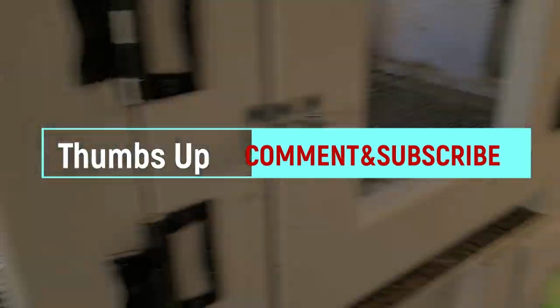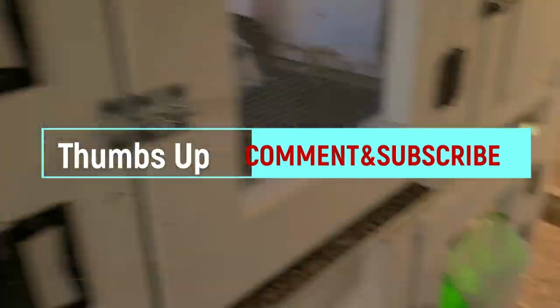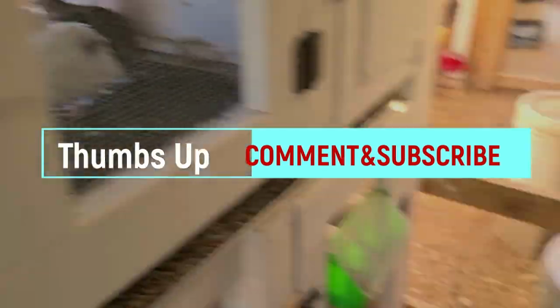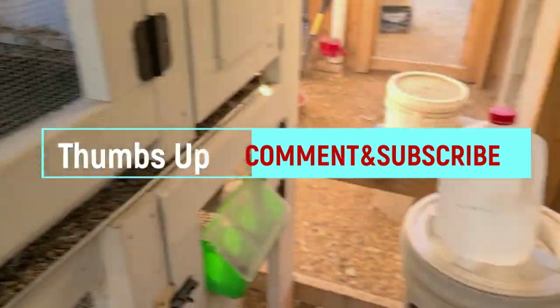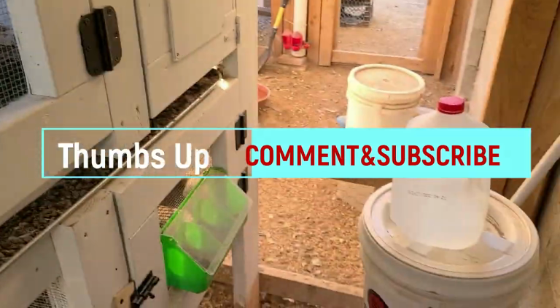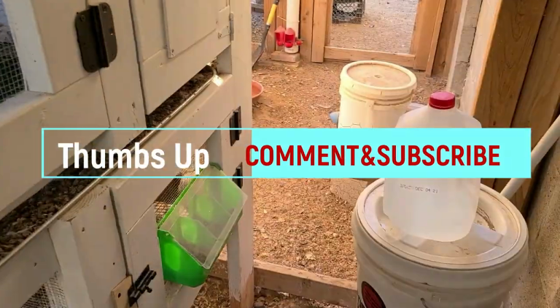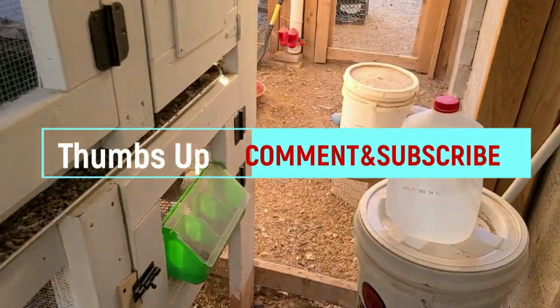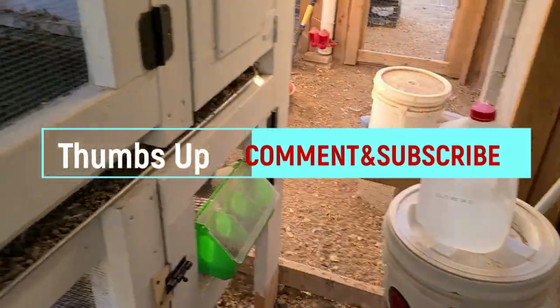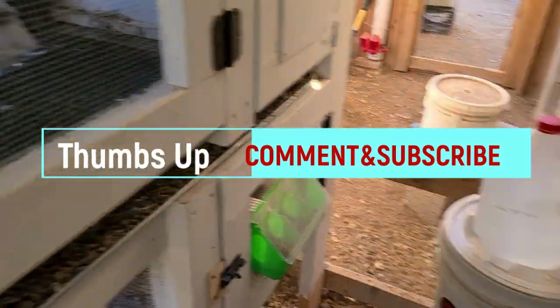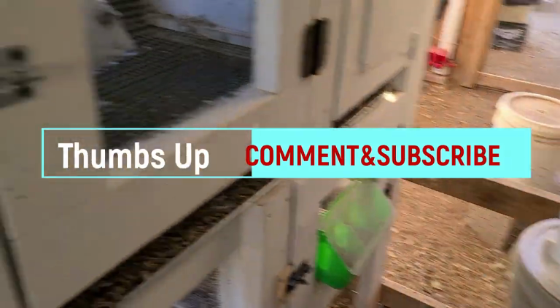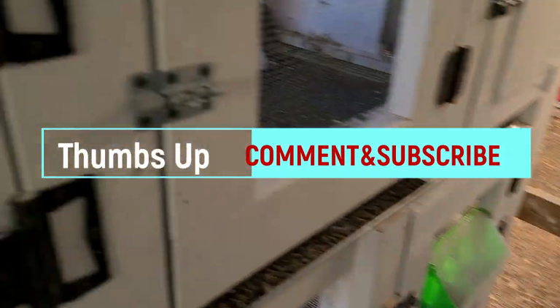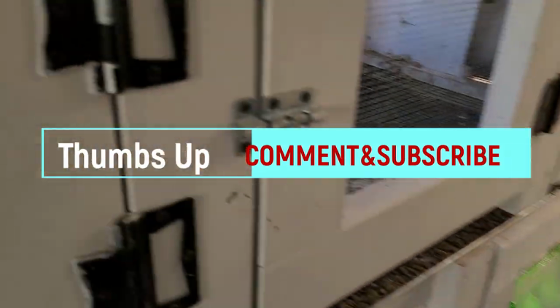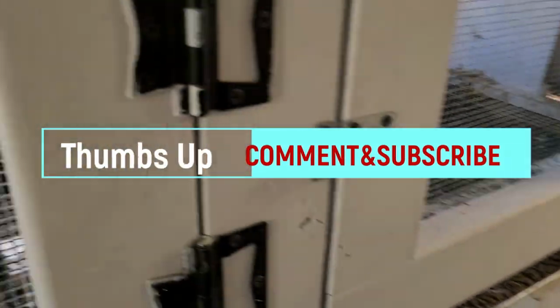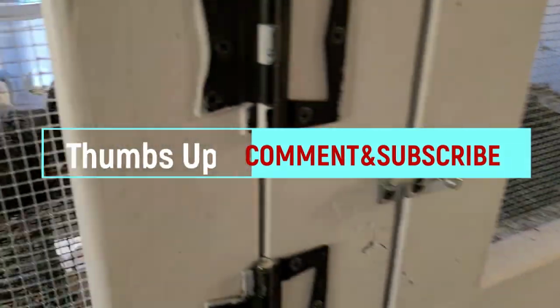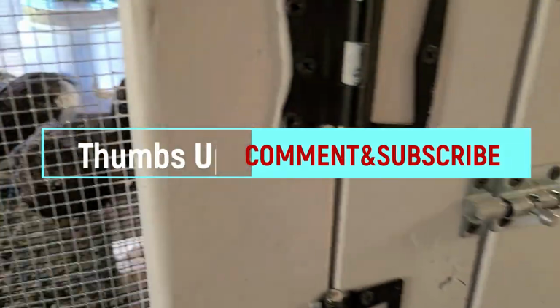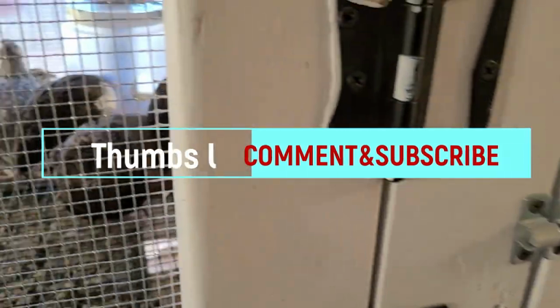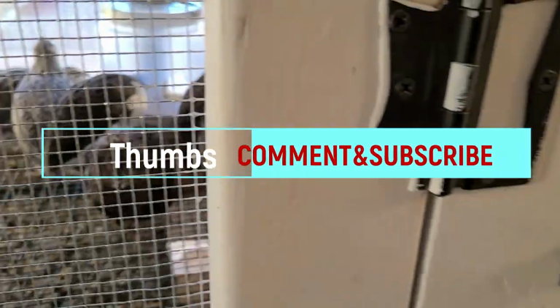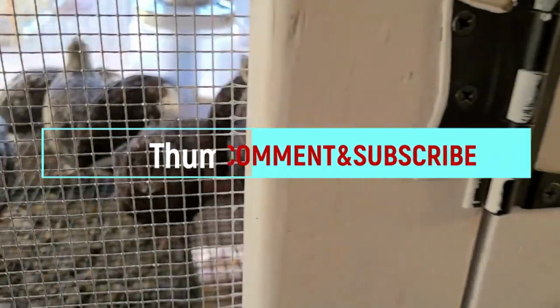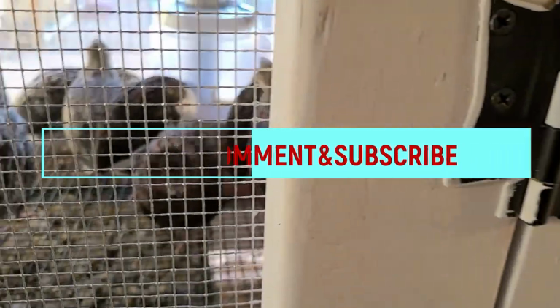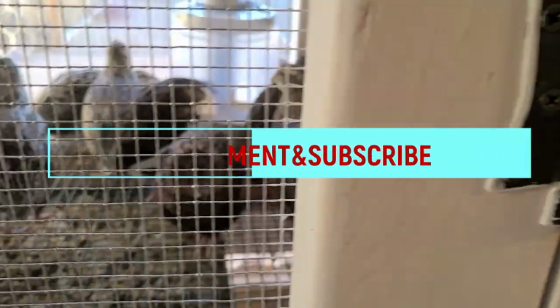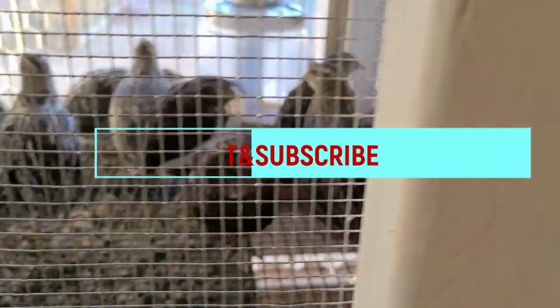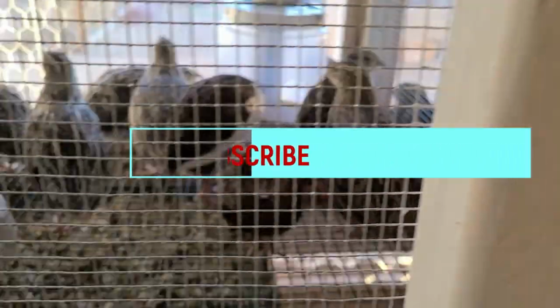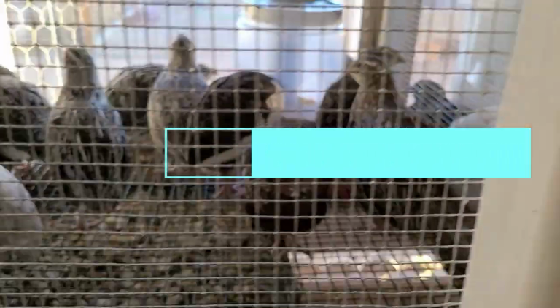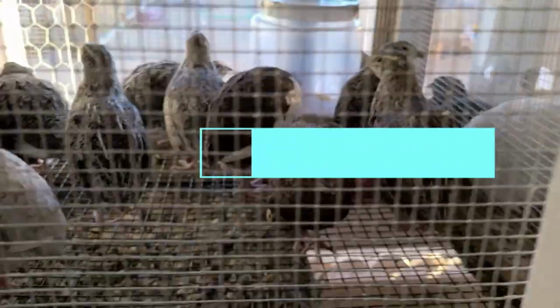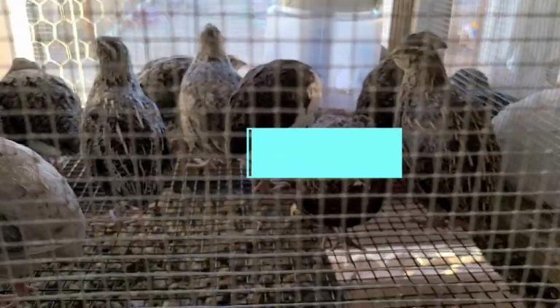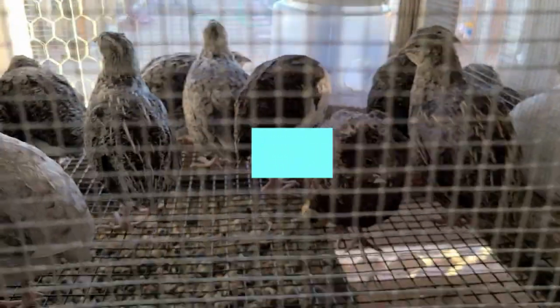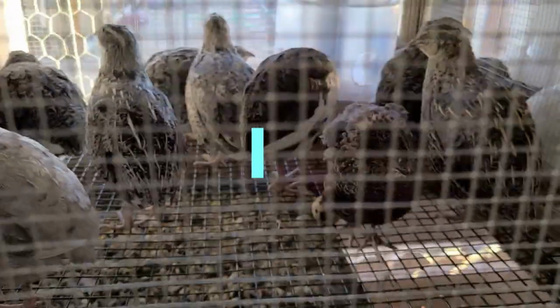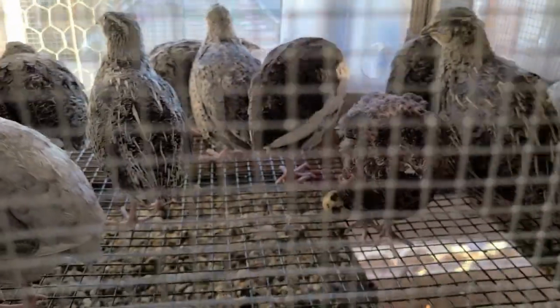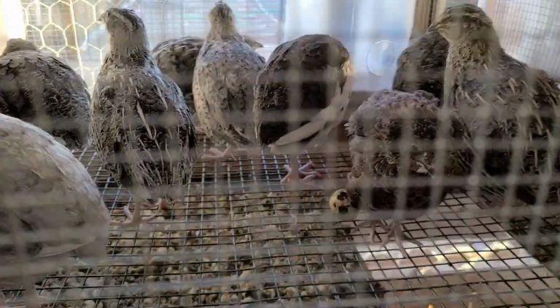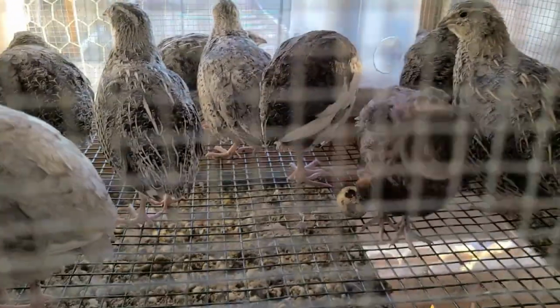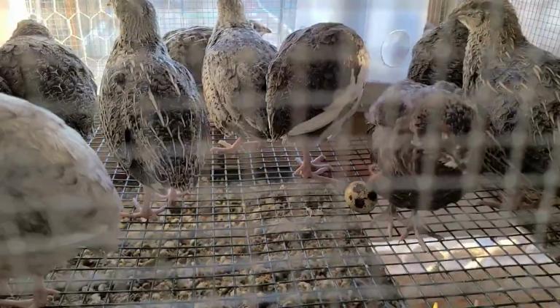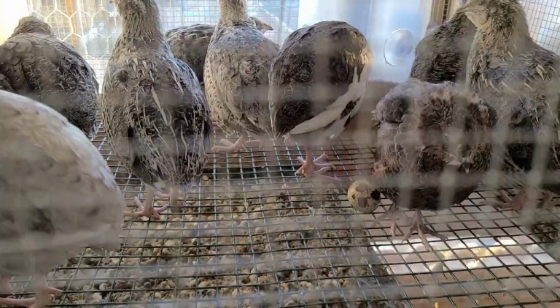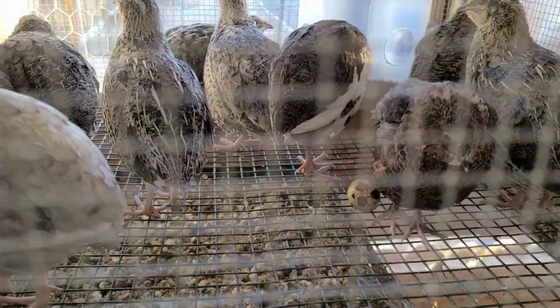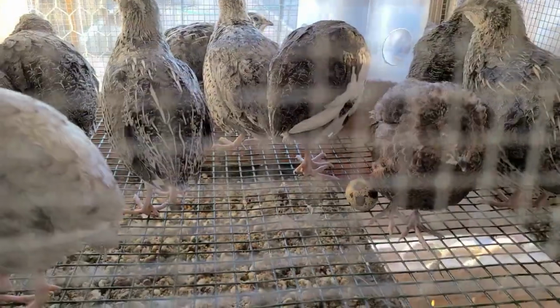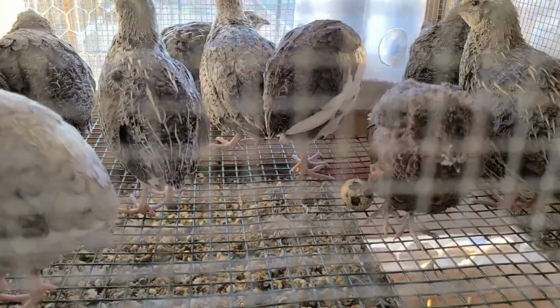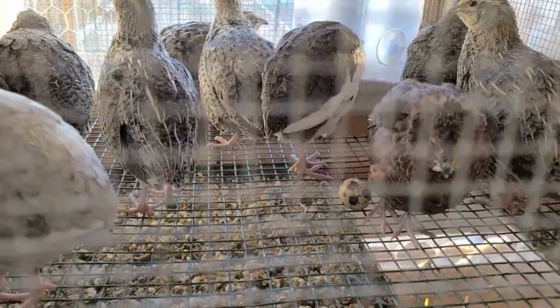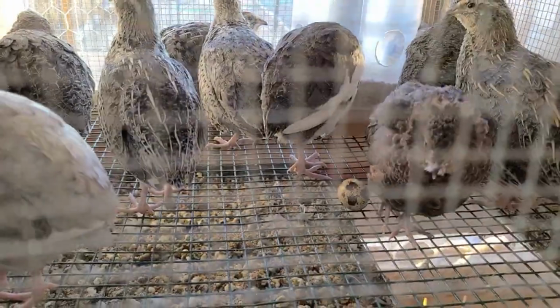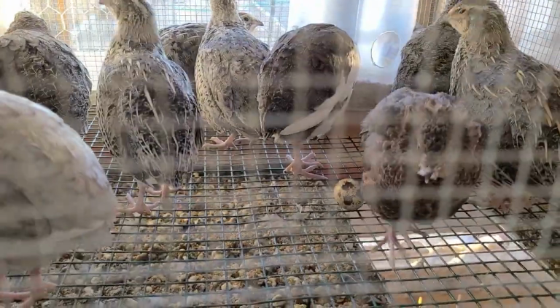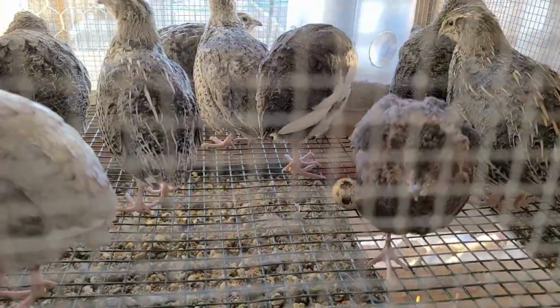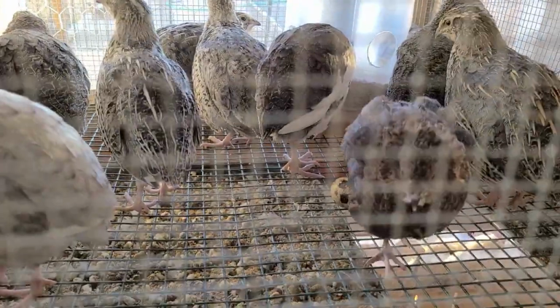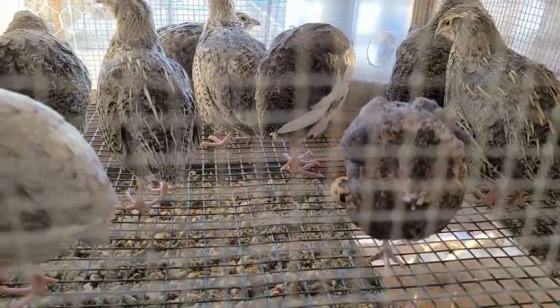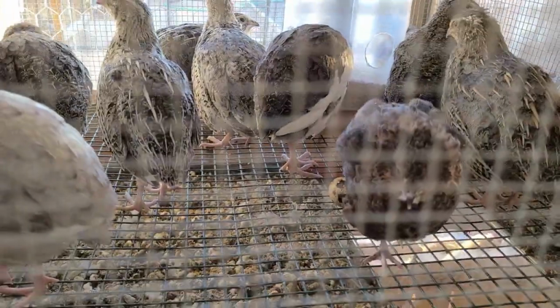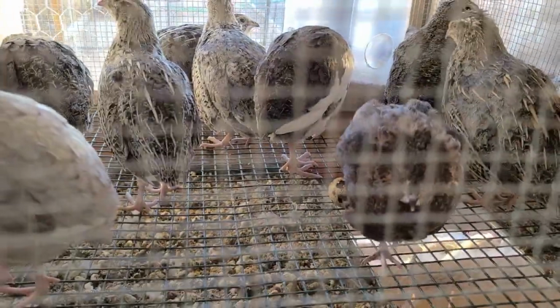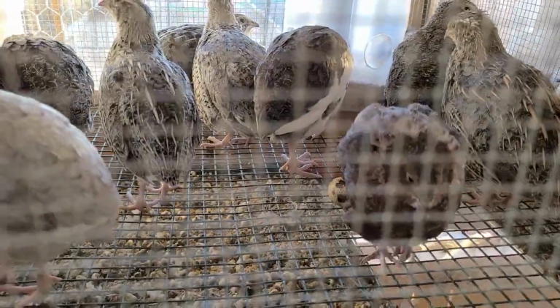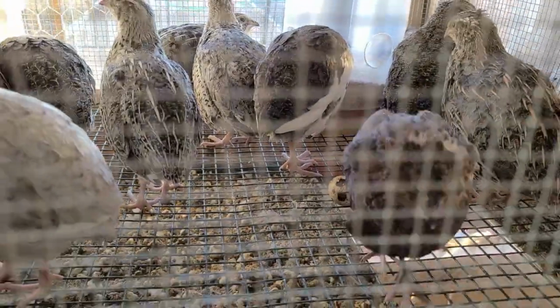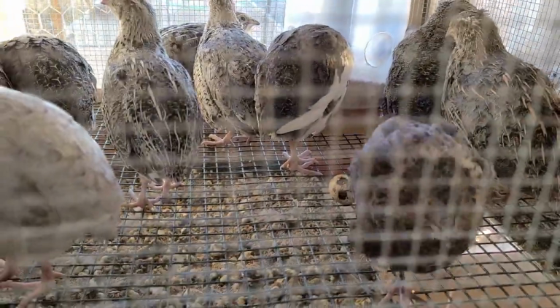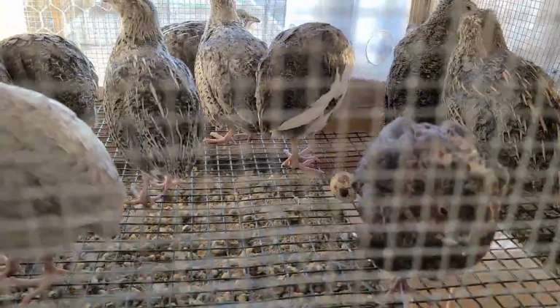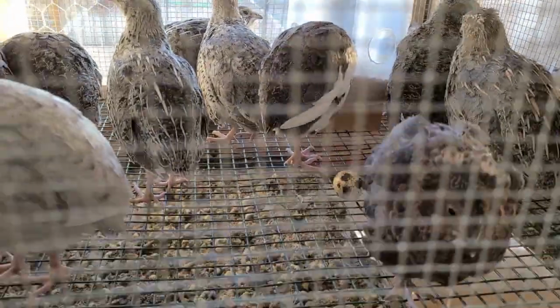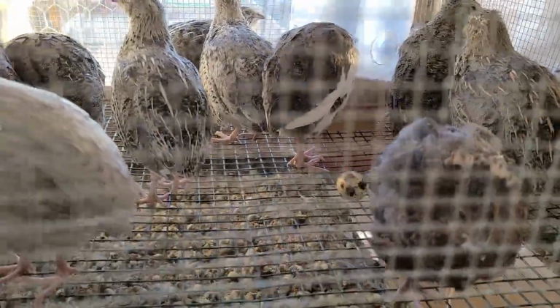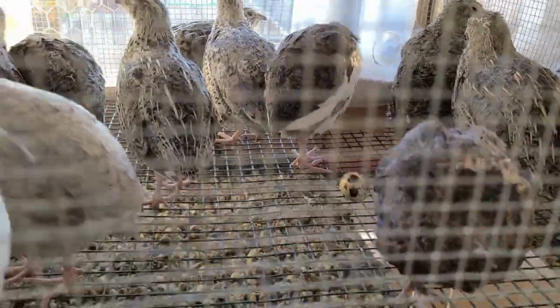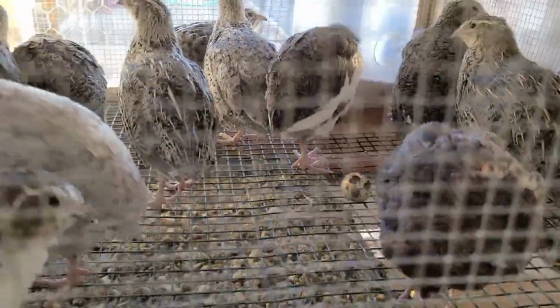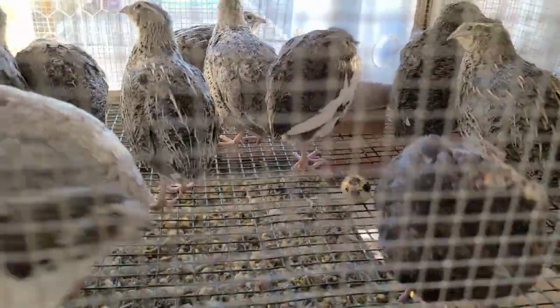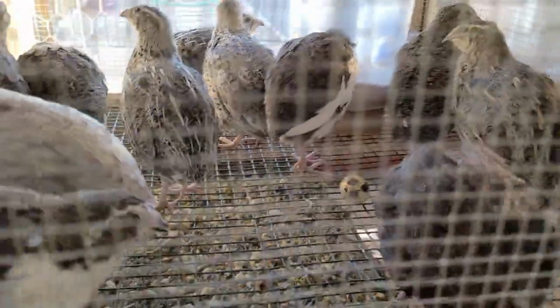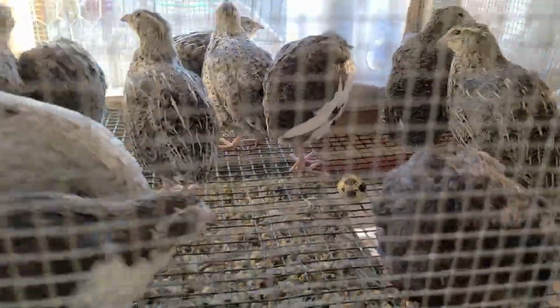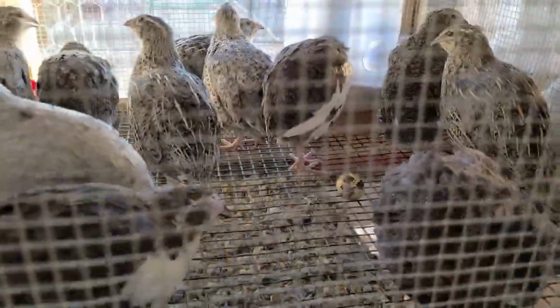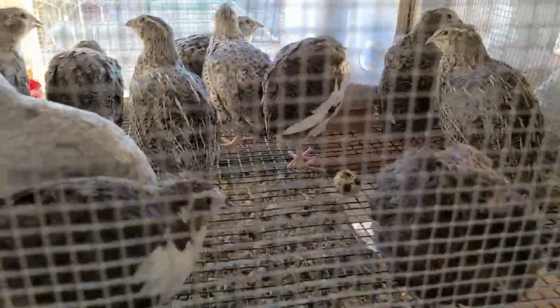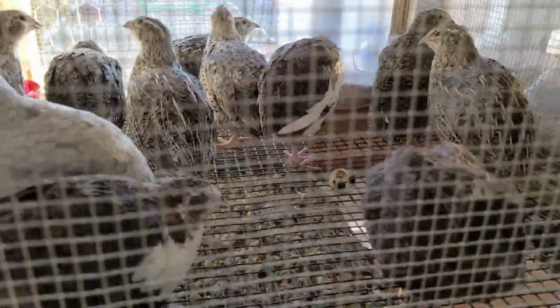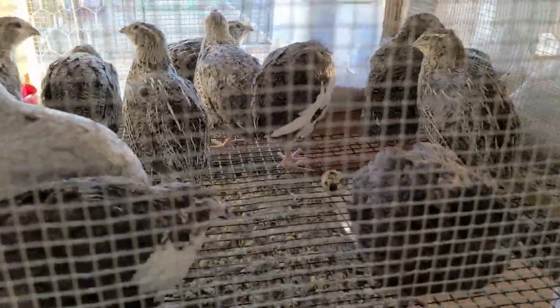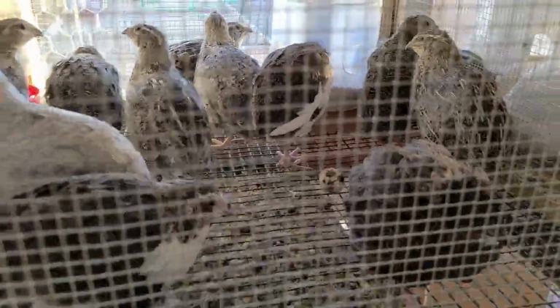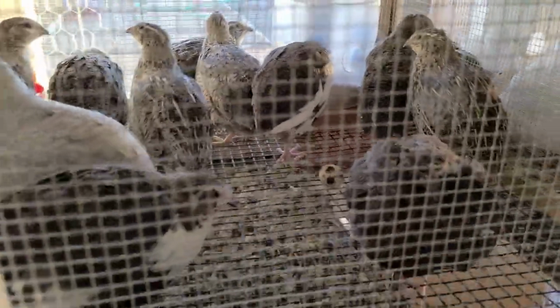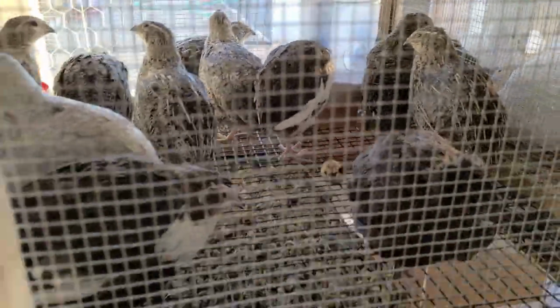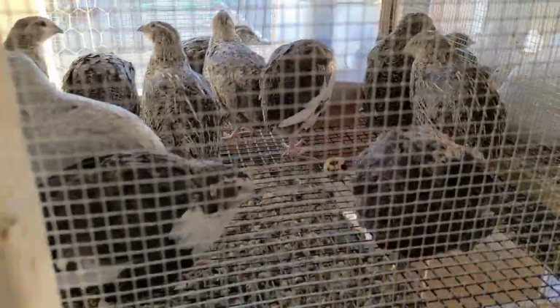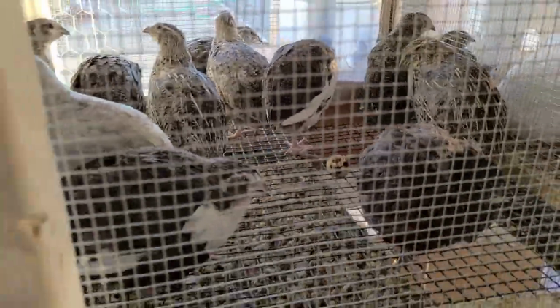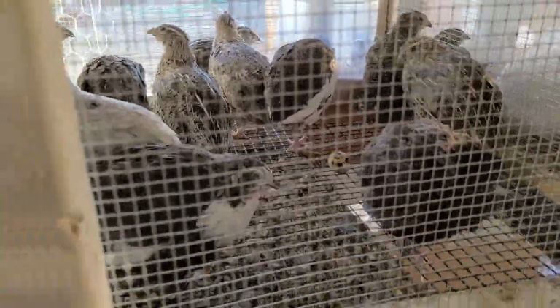I came out to top off the afternoon water and it looks like we have our first official quail egg!